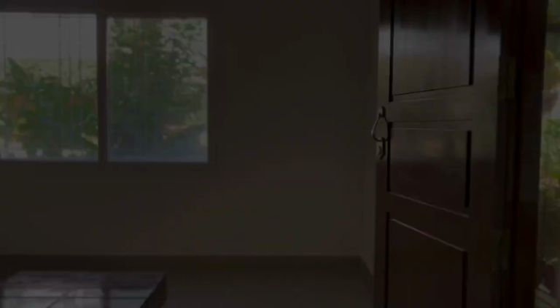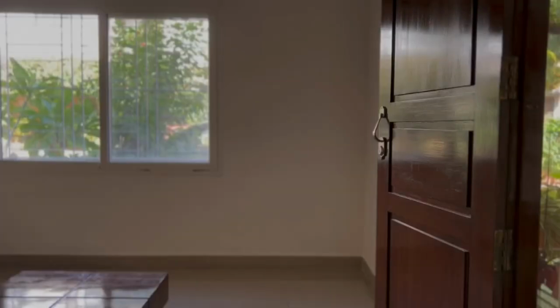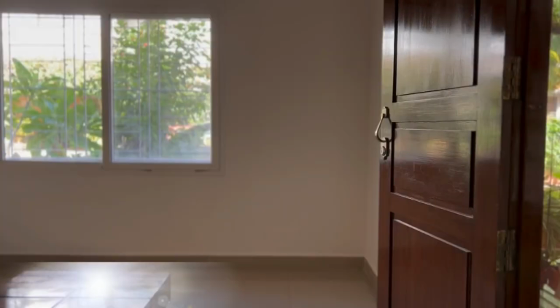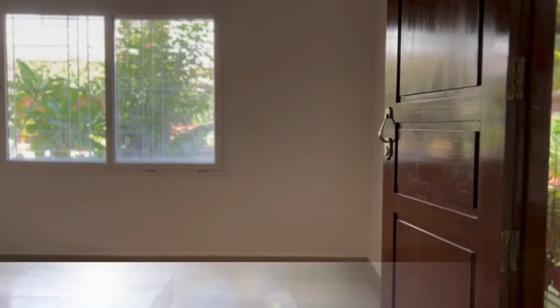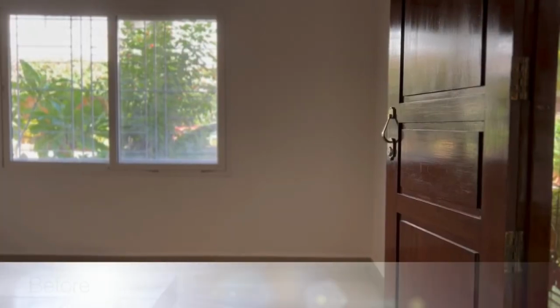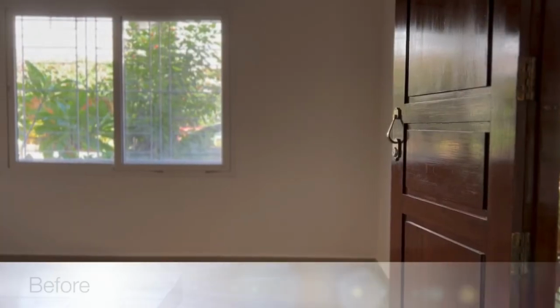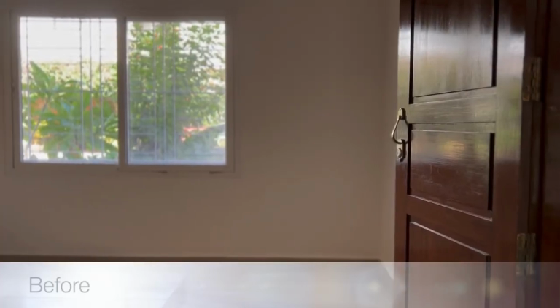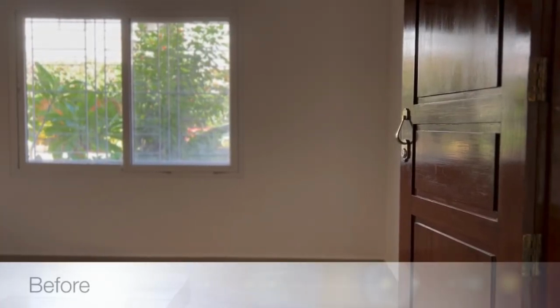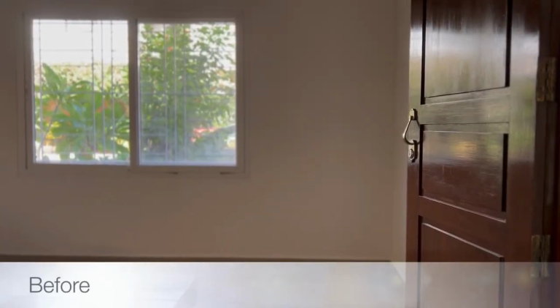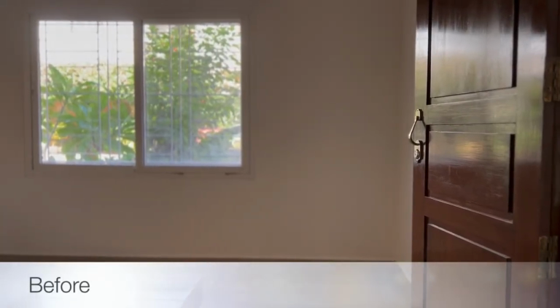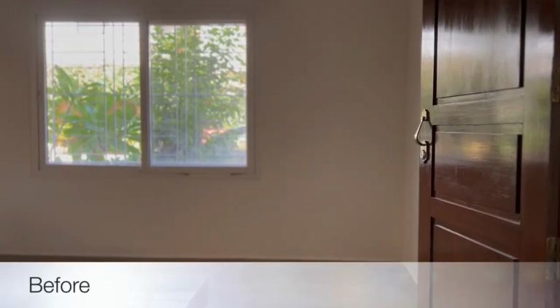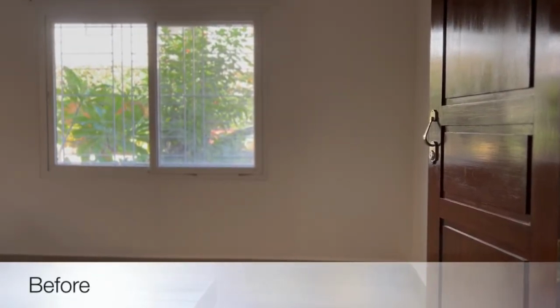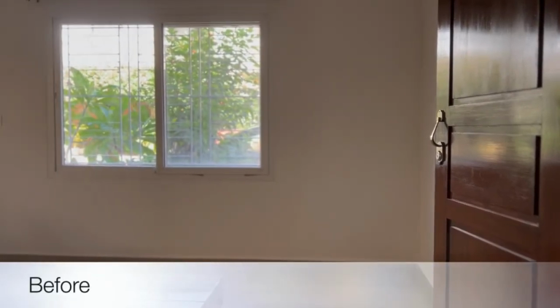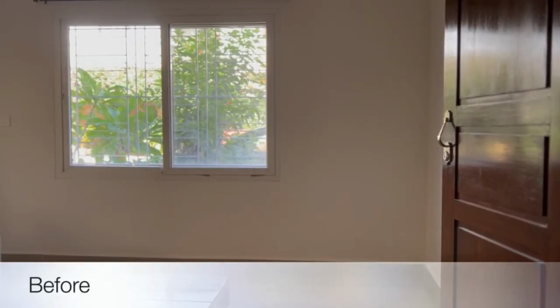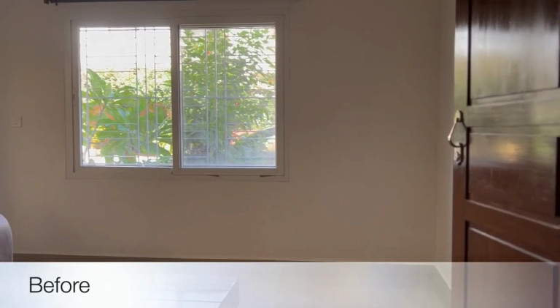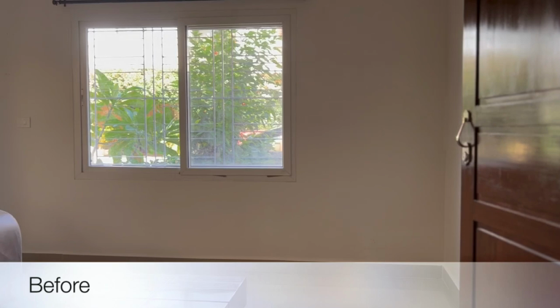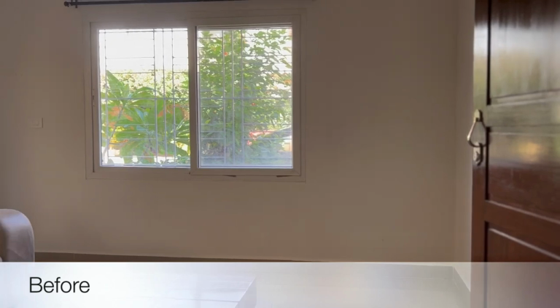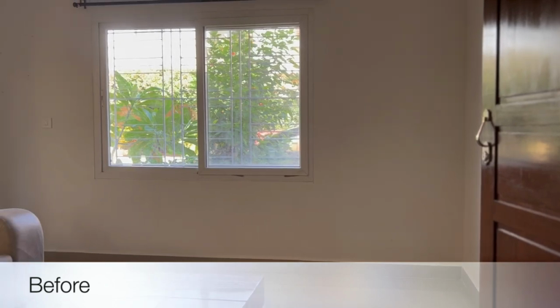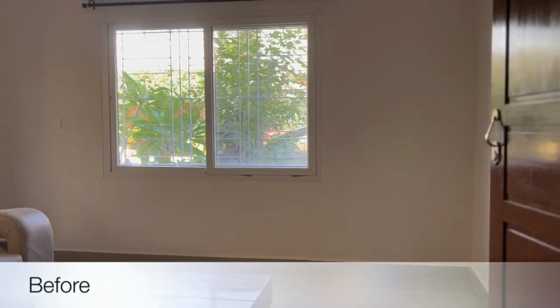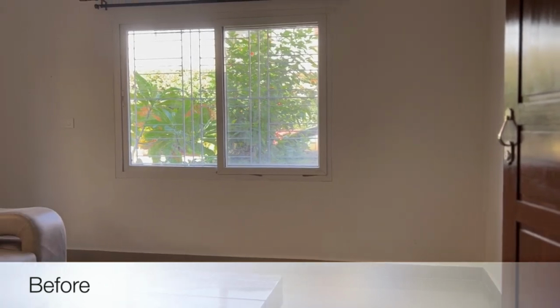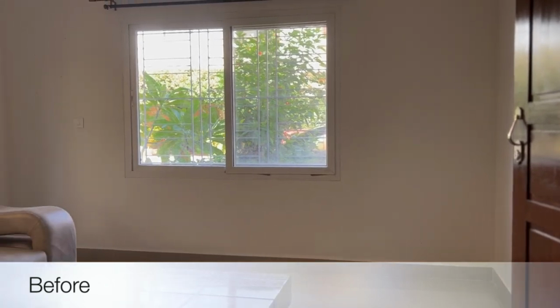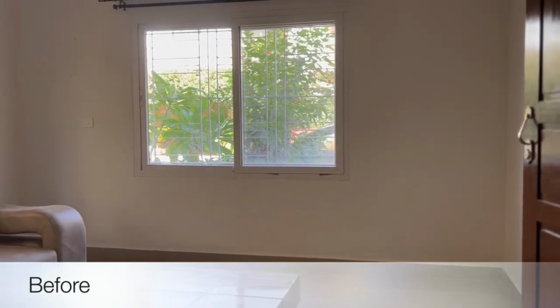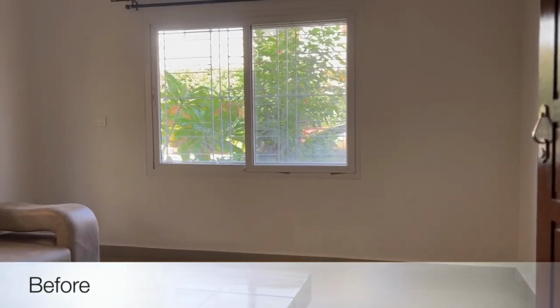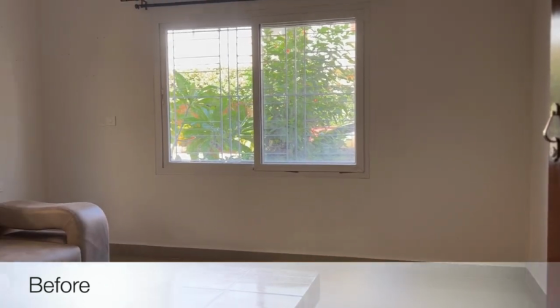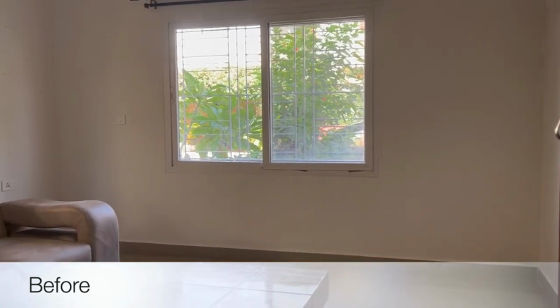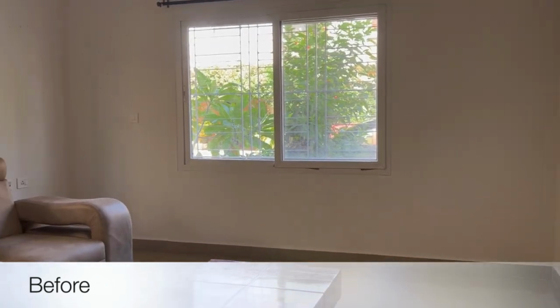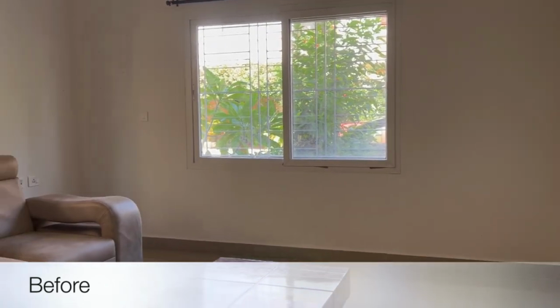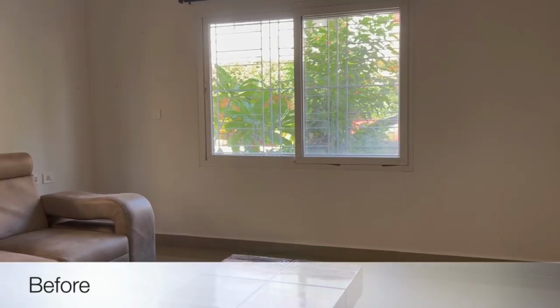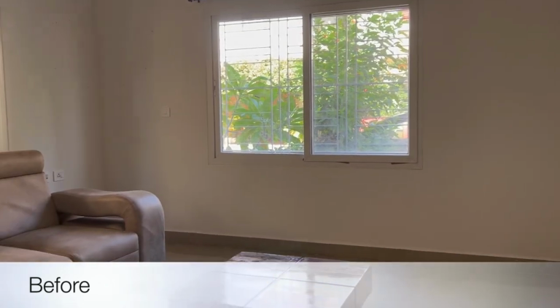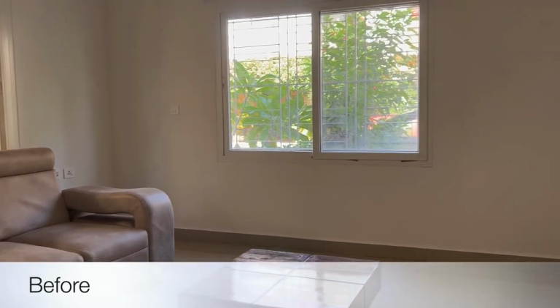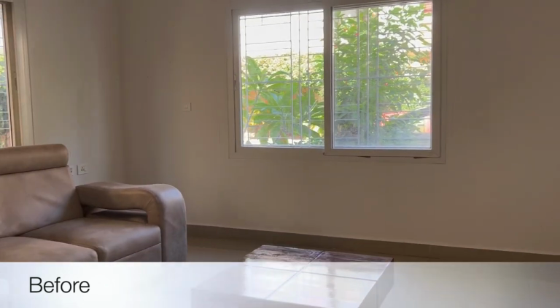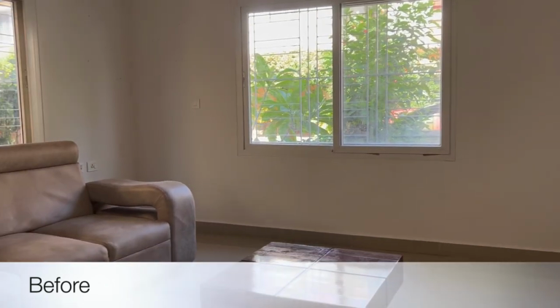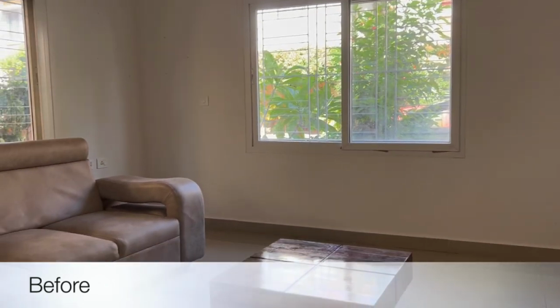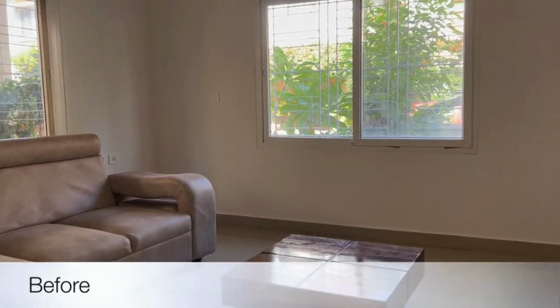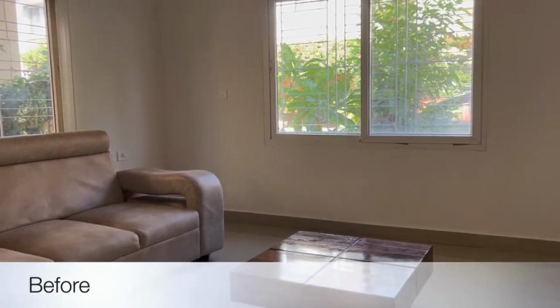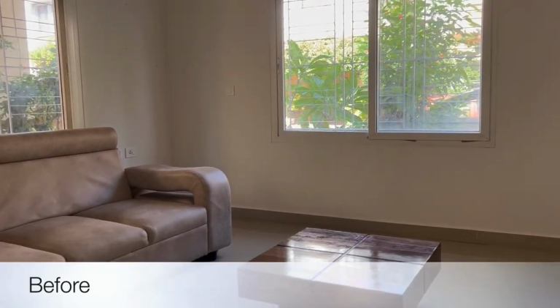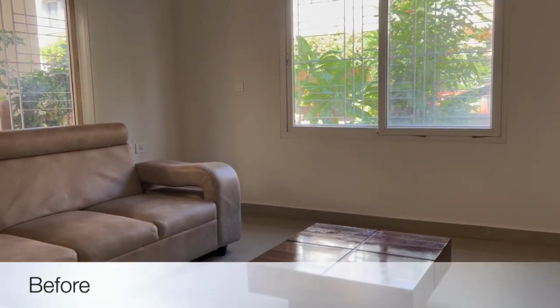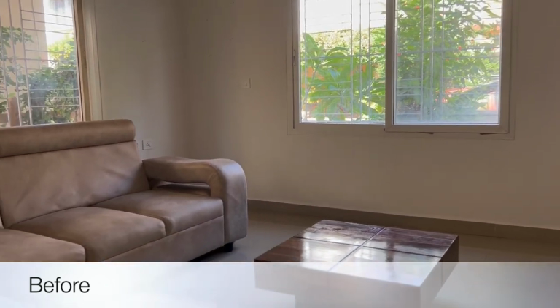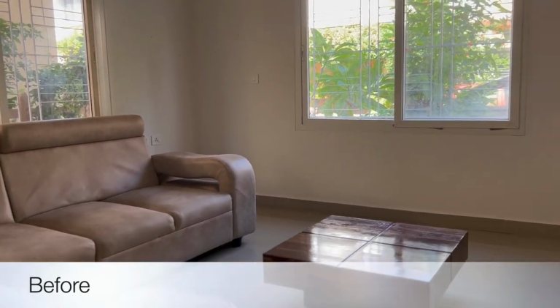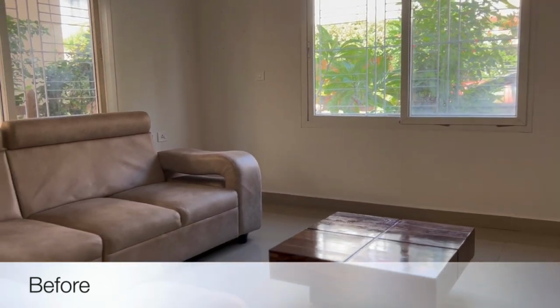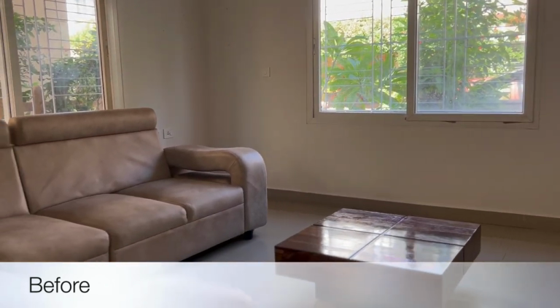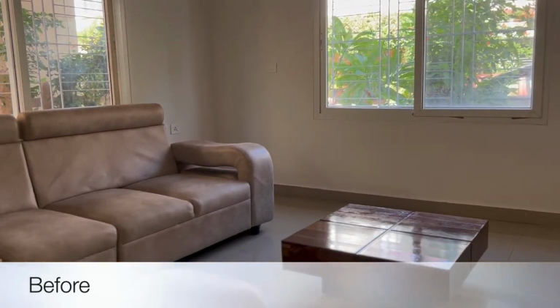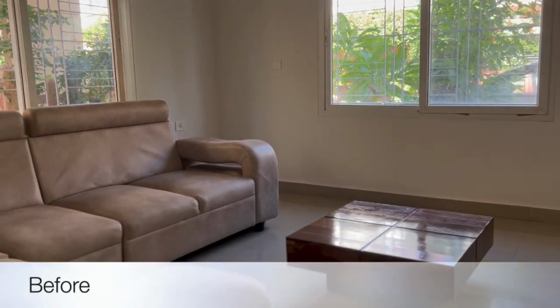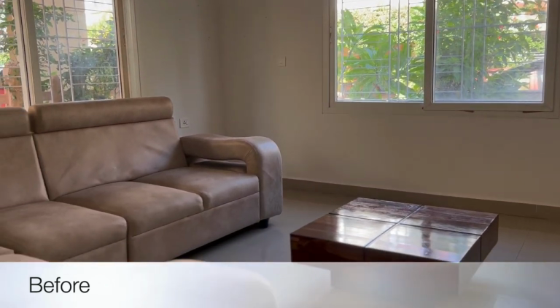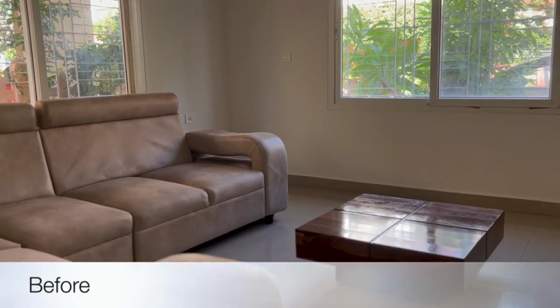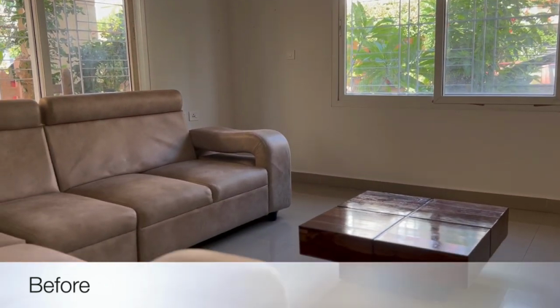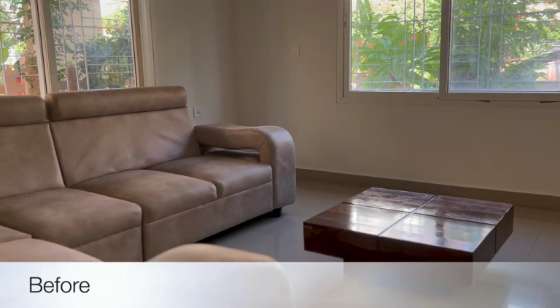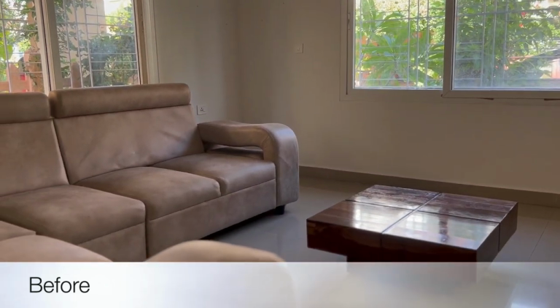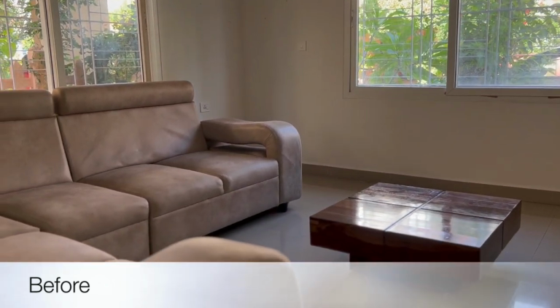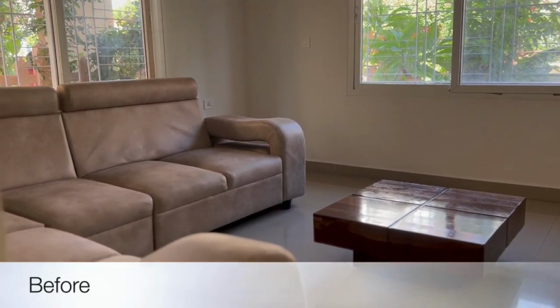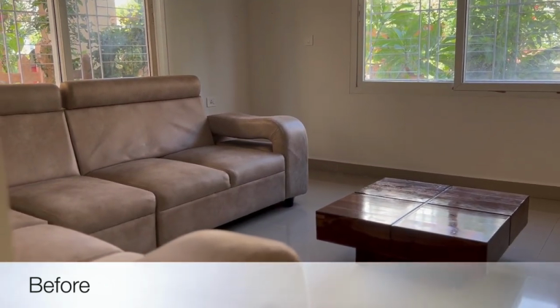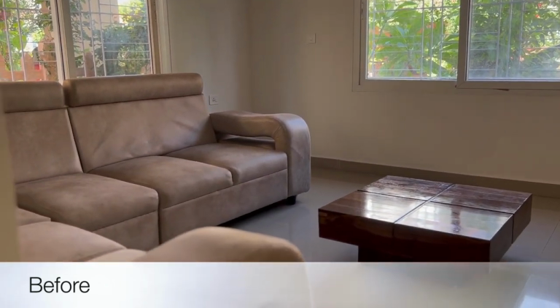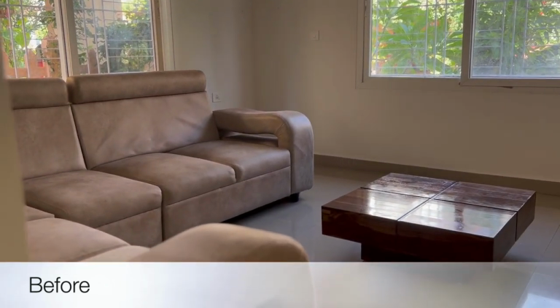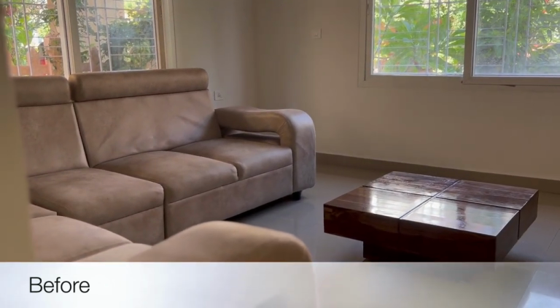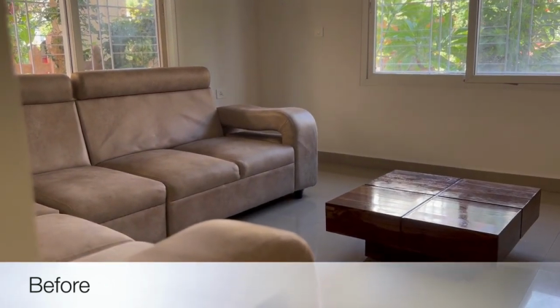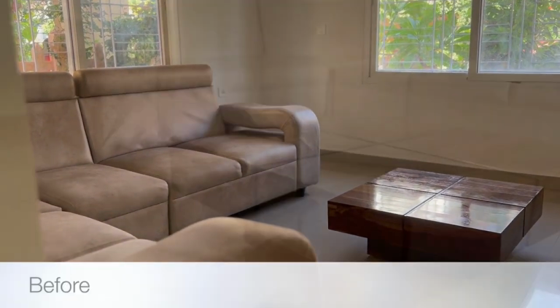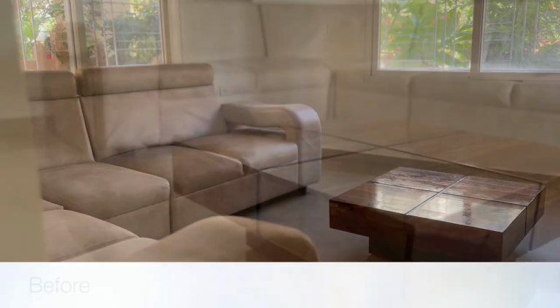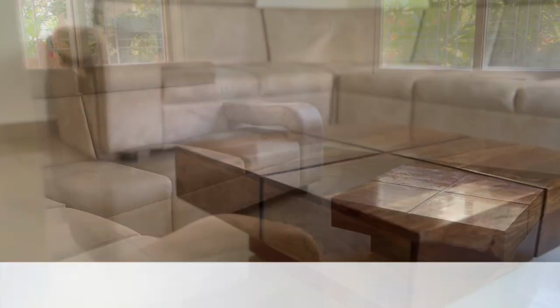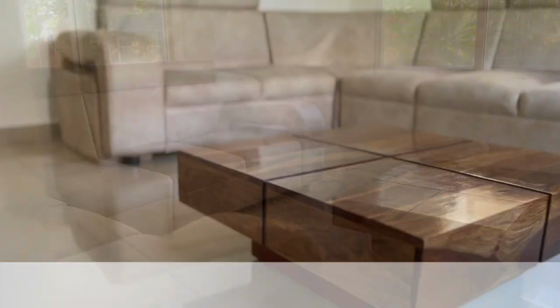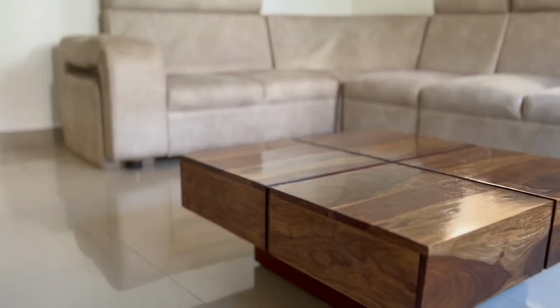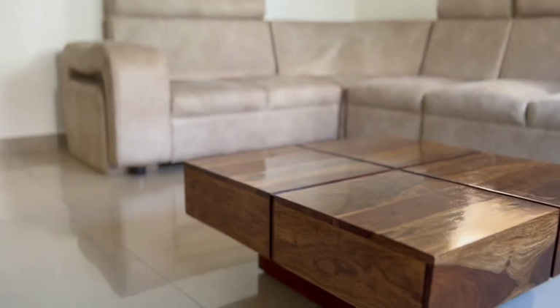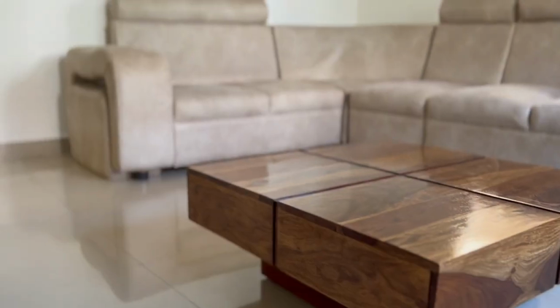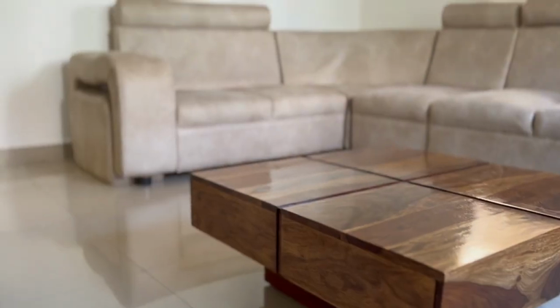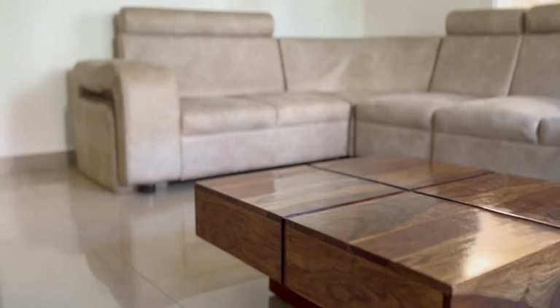Let me quickly show you how it was looking before the makeover. There's an L-shaped sofa and a center table in the room.